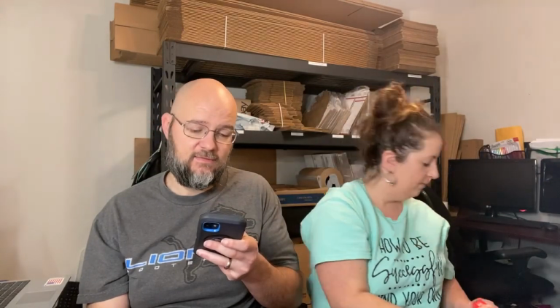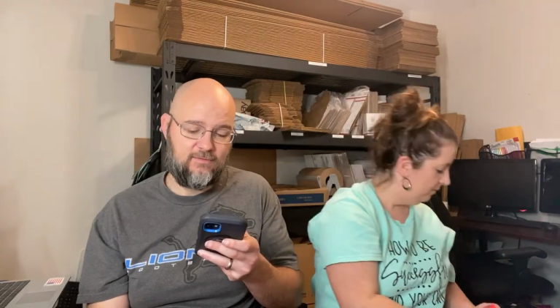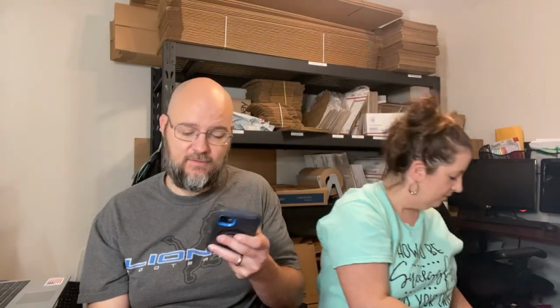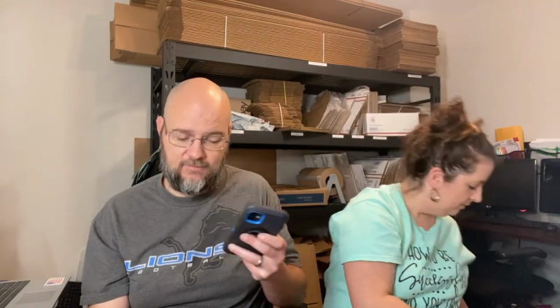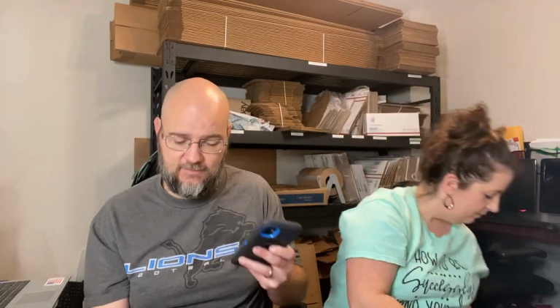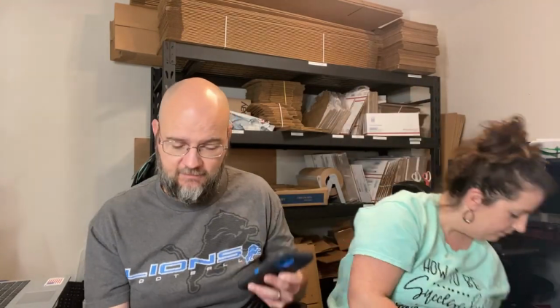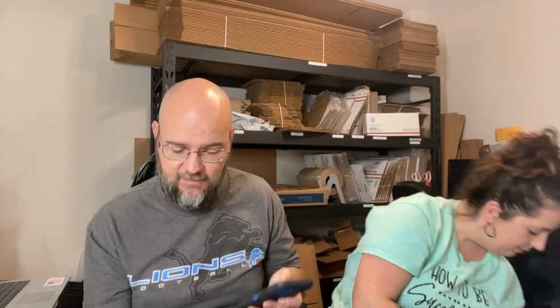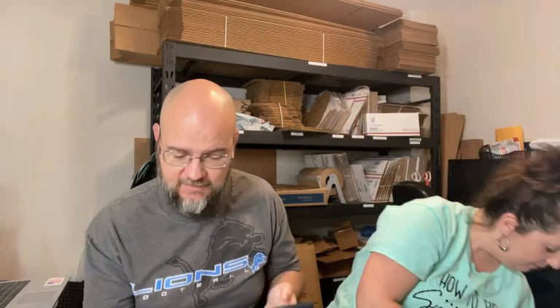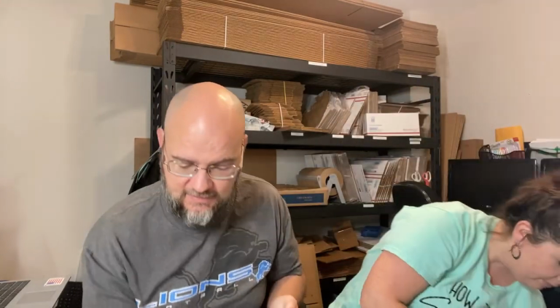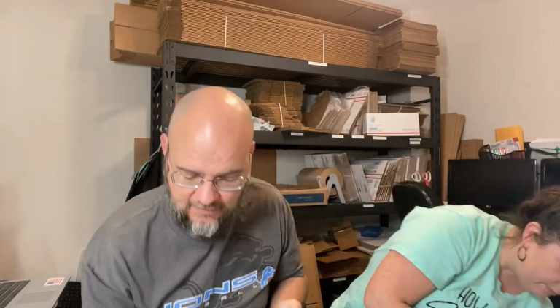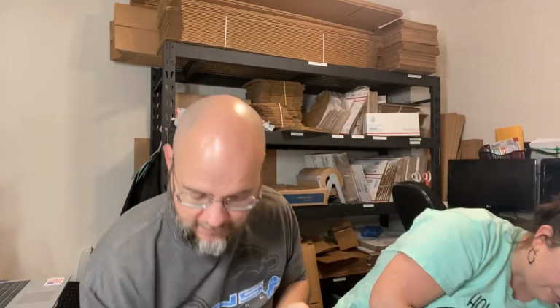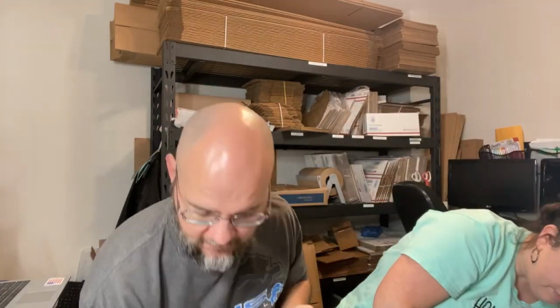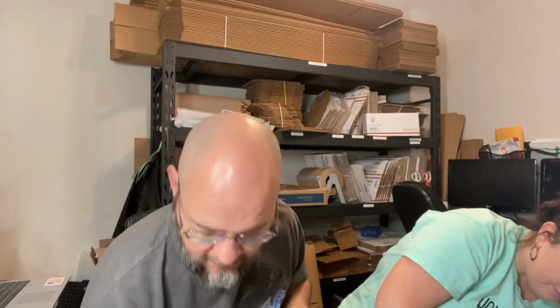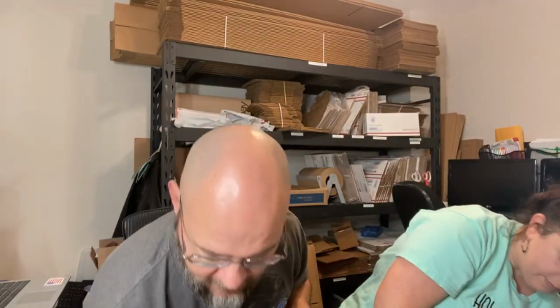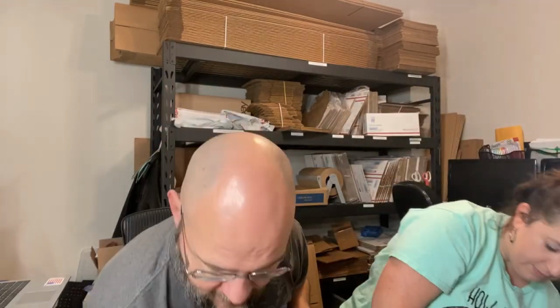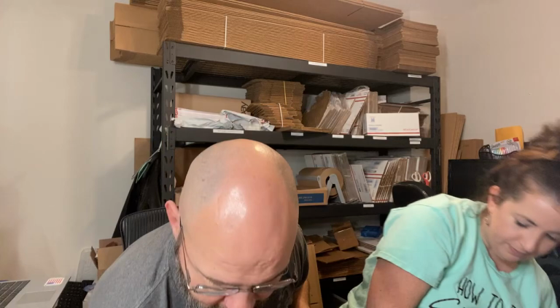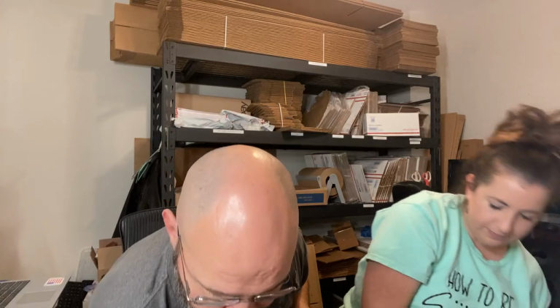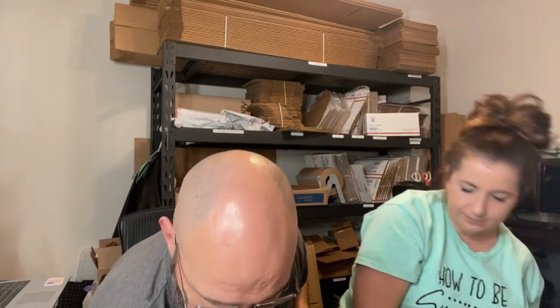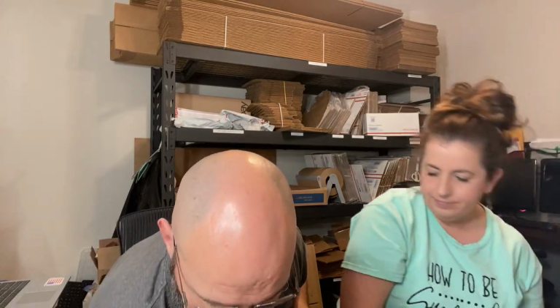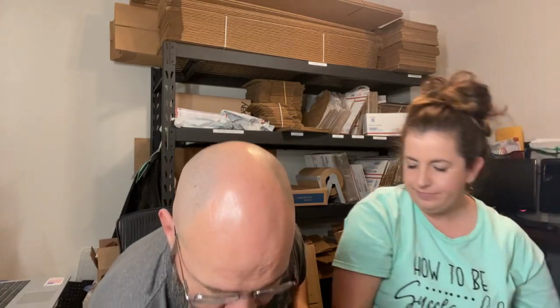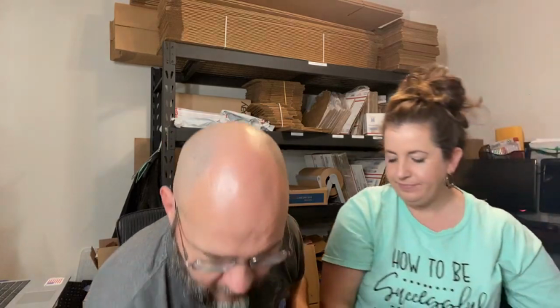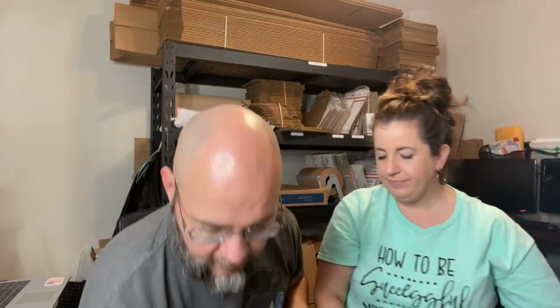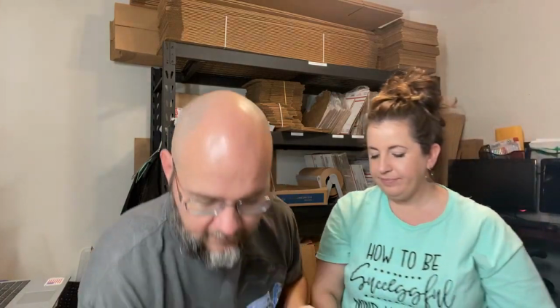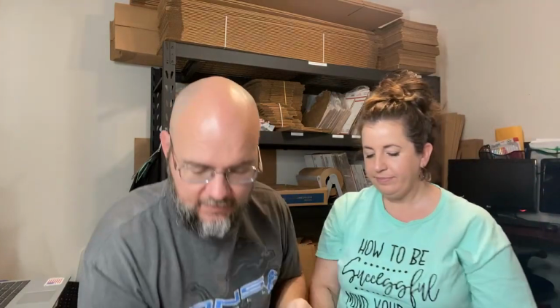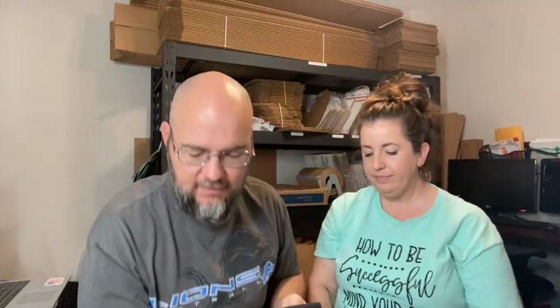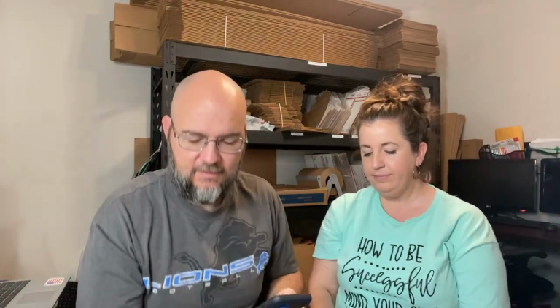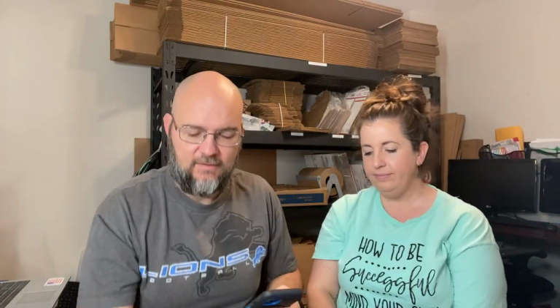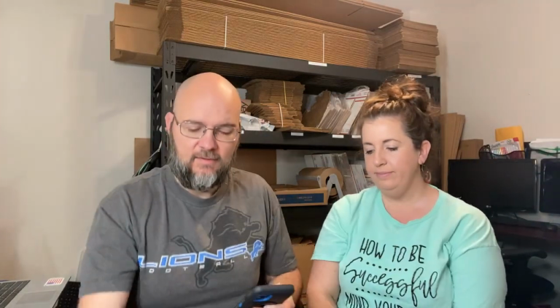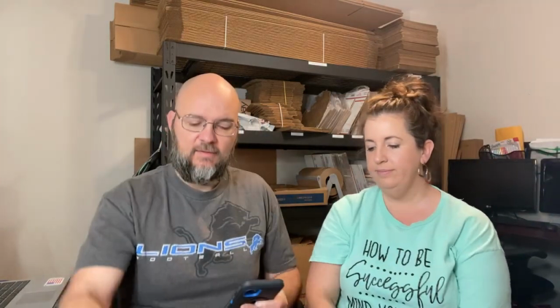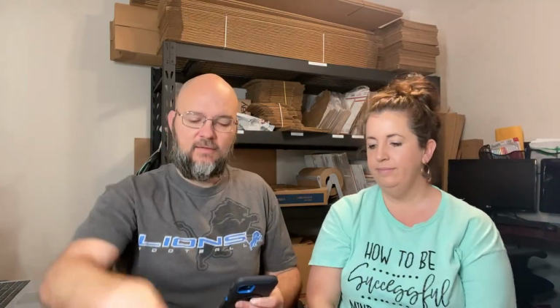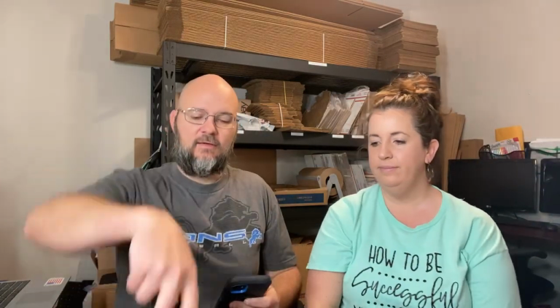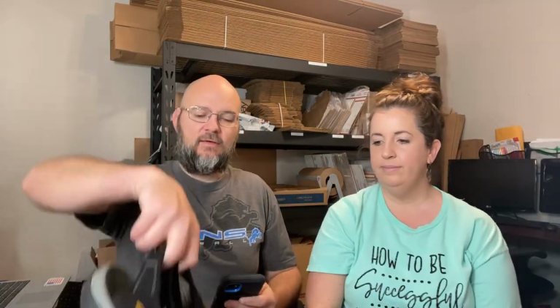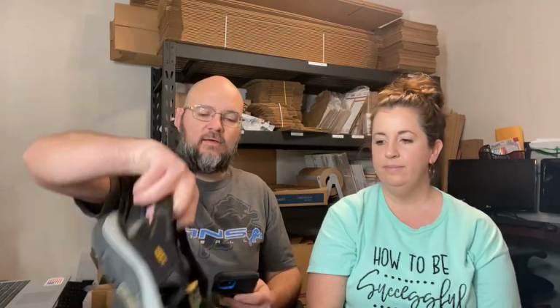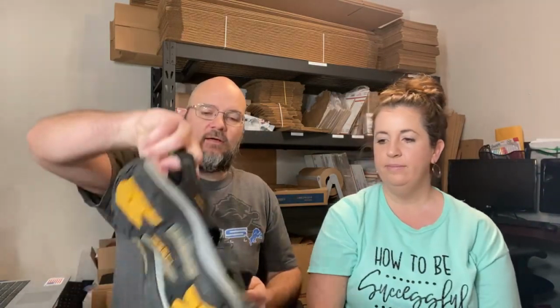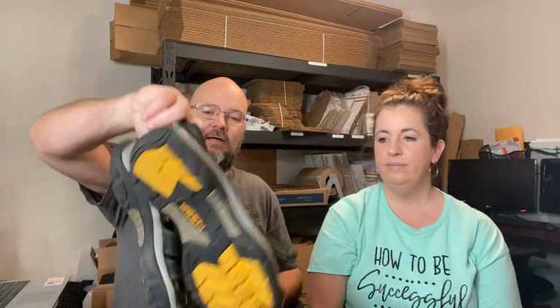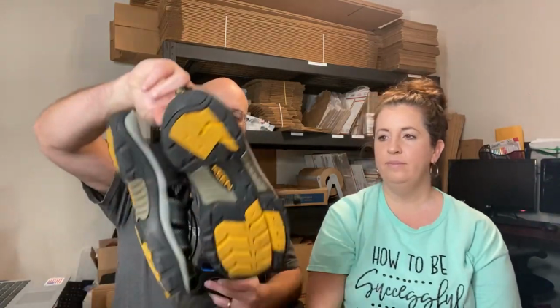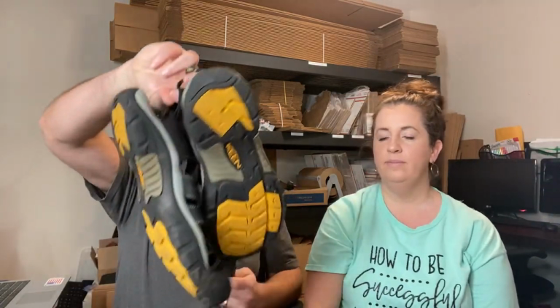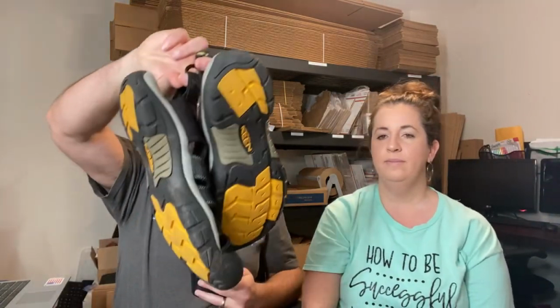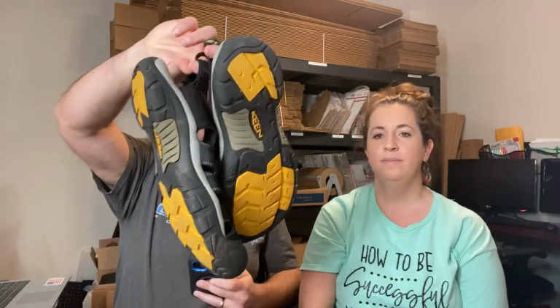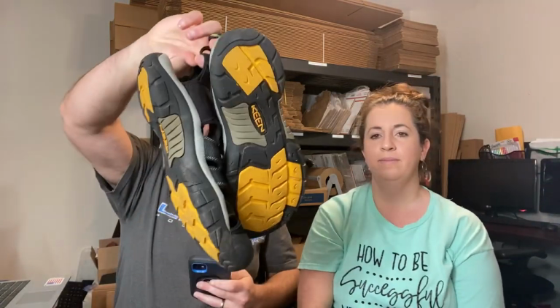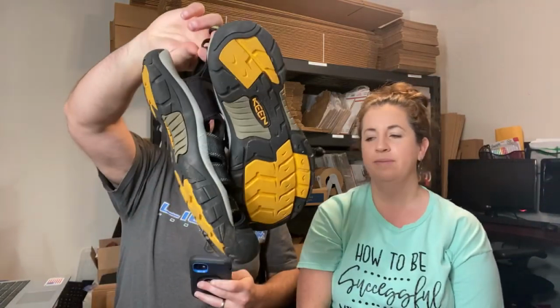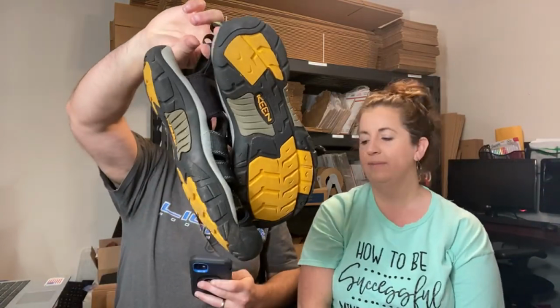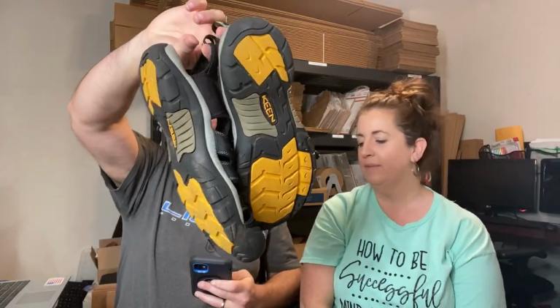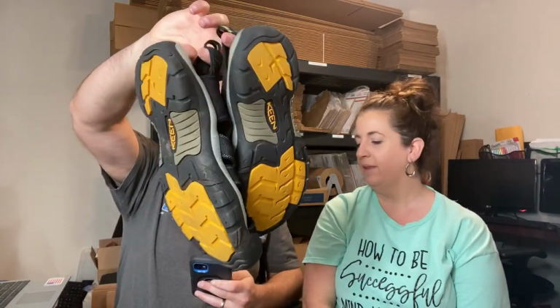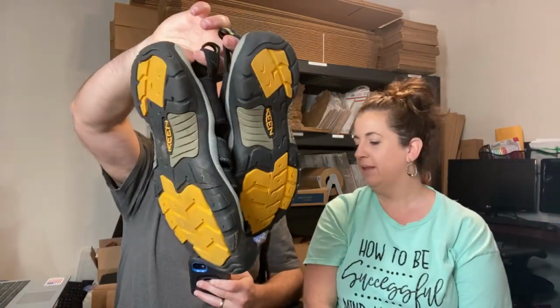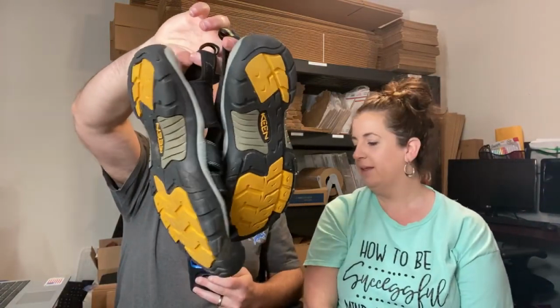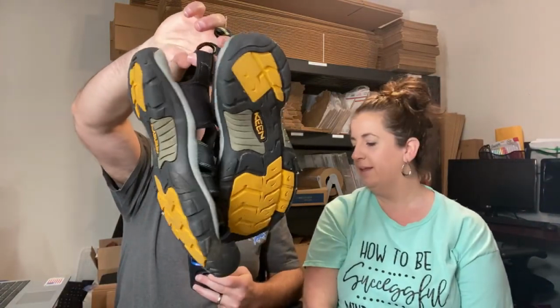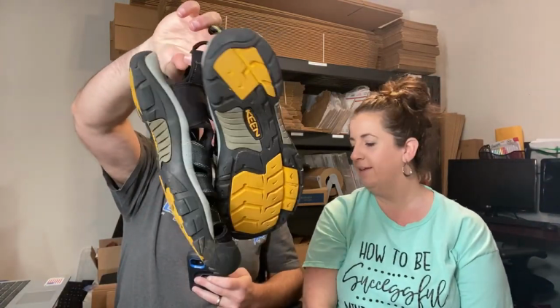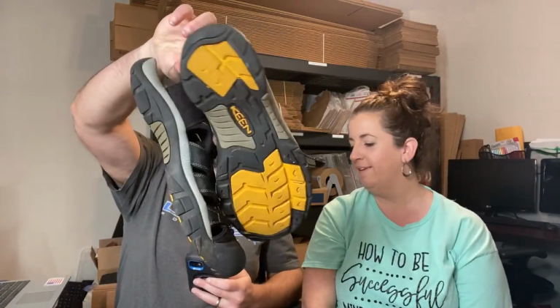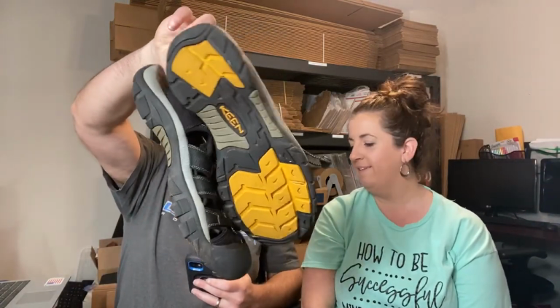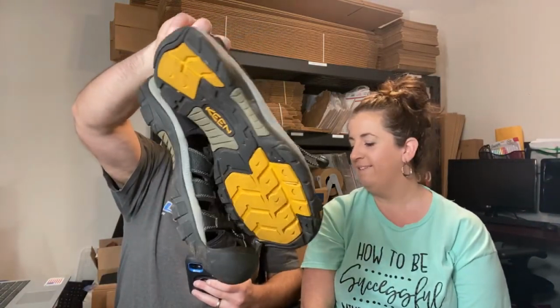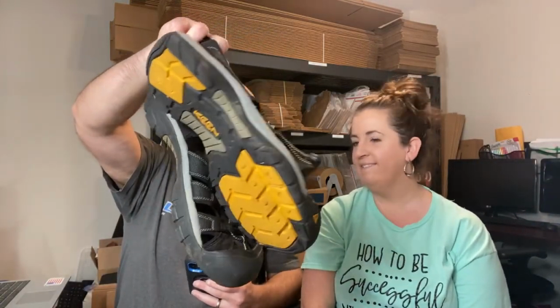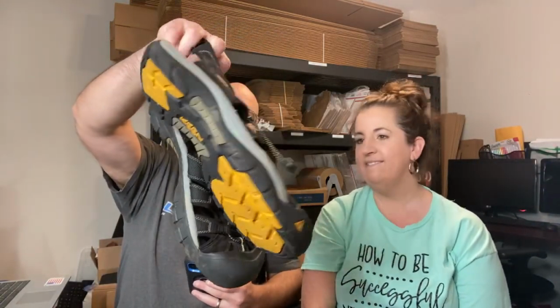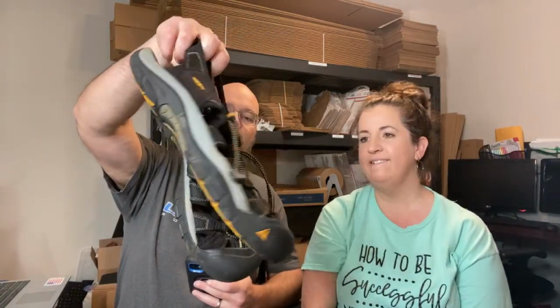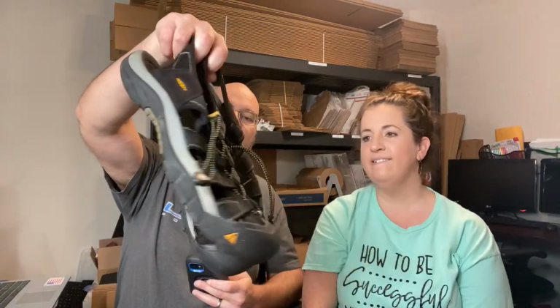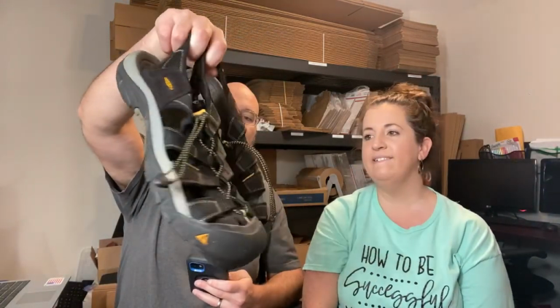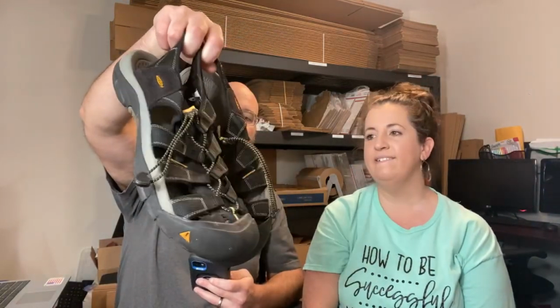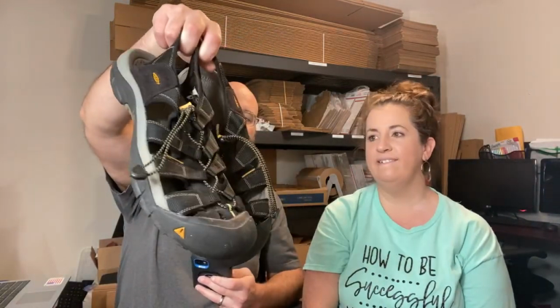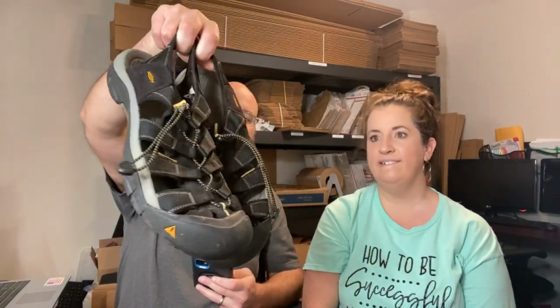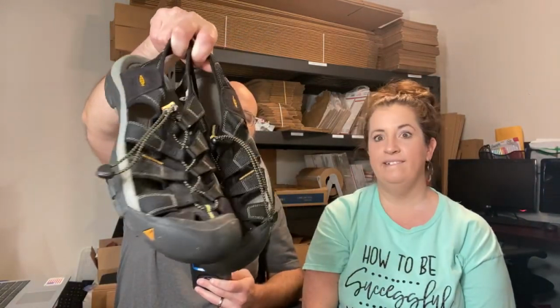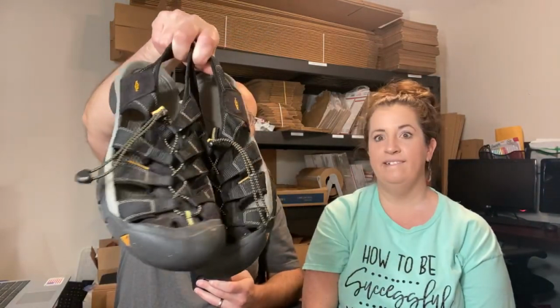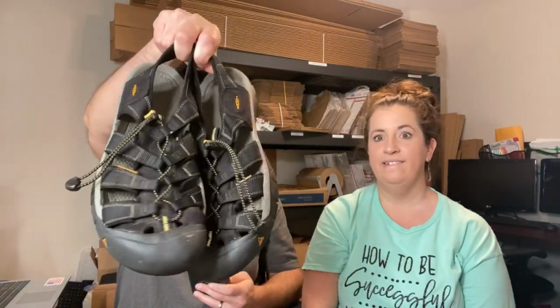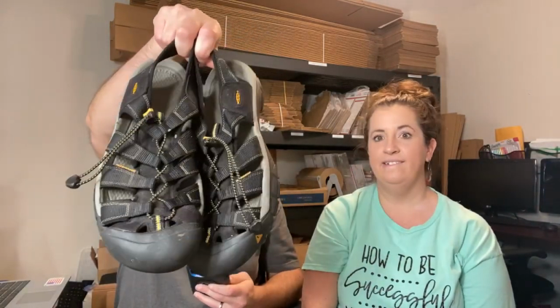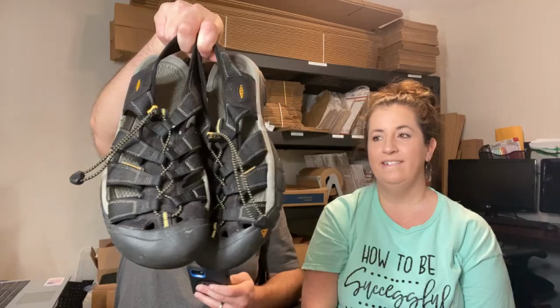Next up, a VHS of American Ninja from 1989, sold for $8.99 plus shipping. Just listed it, so it was a fast seller — love it.